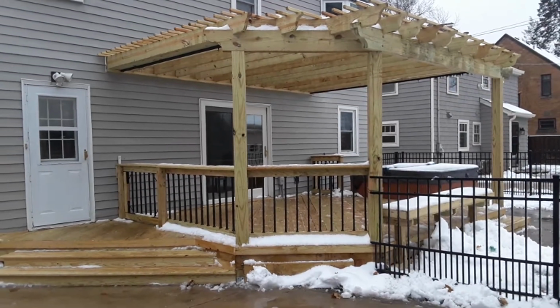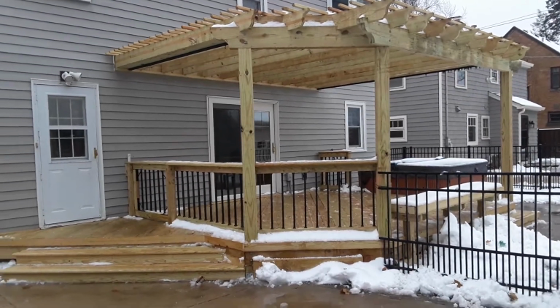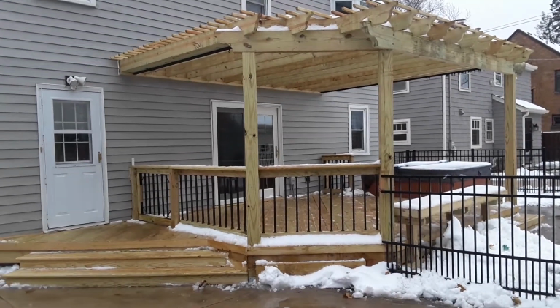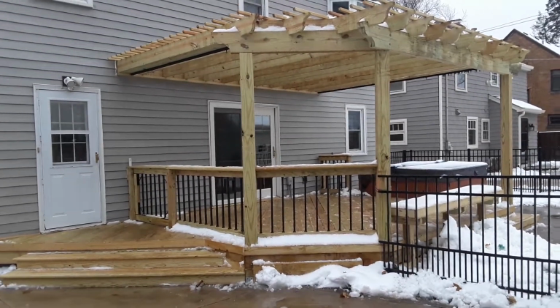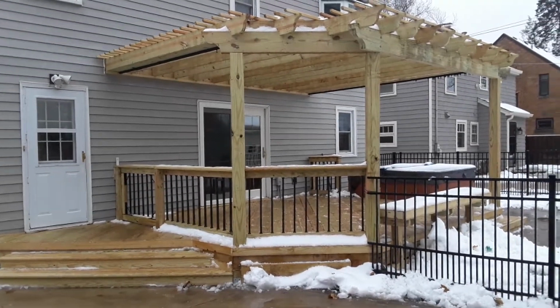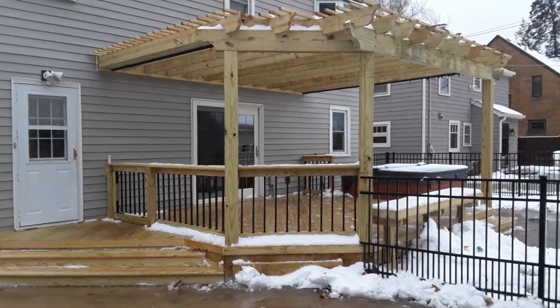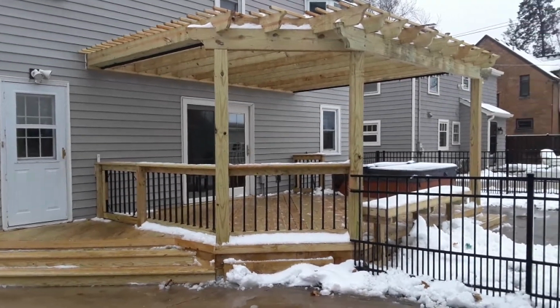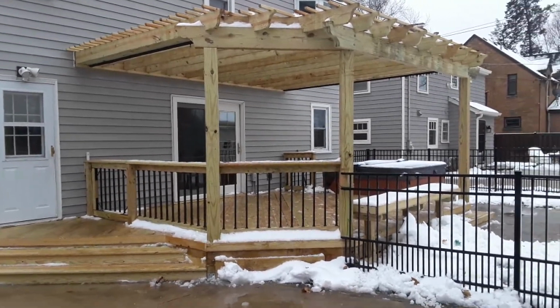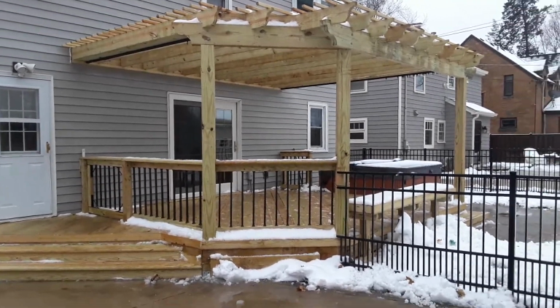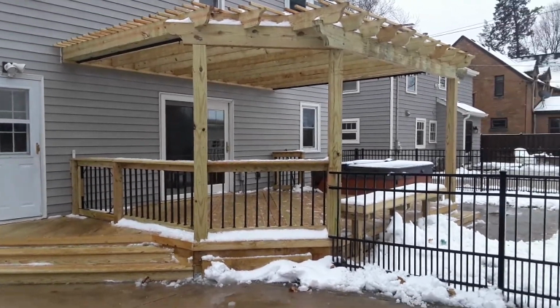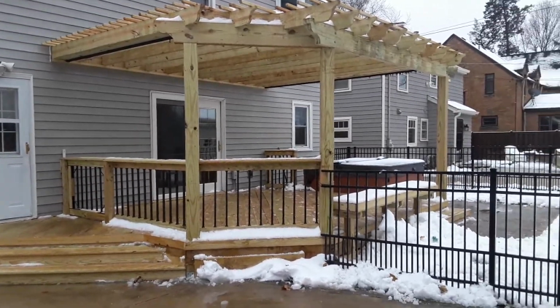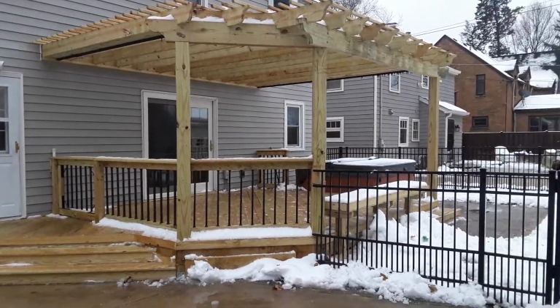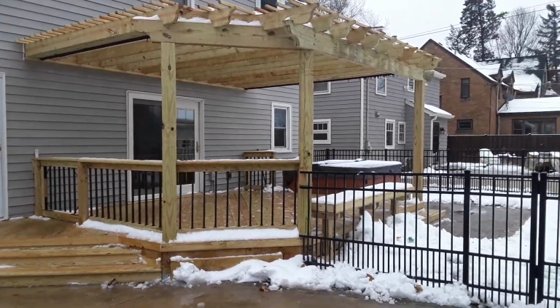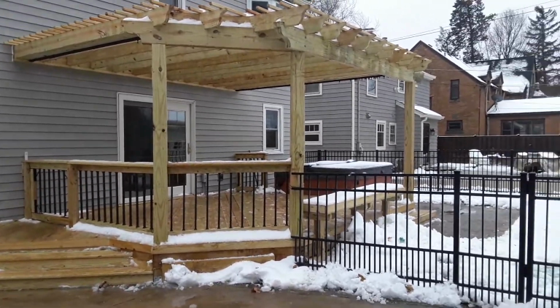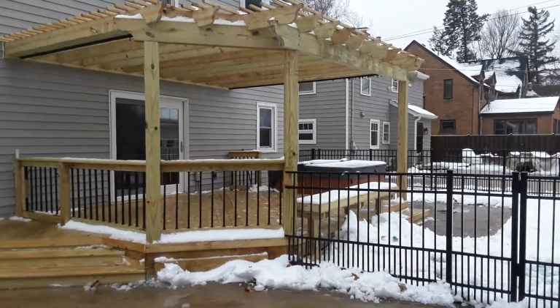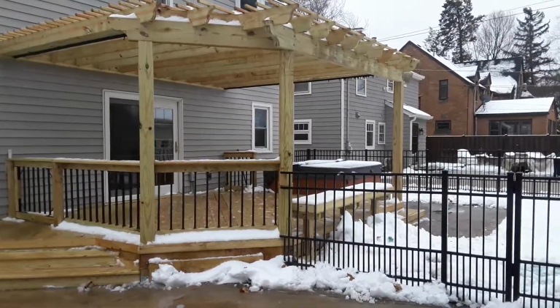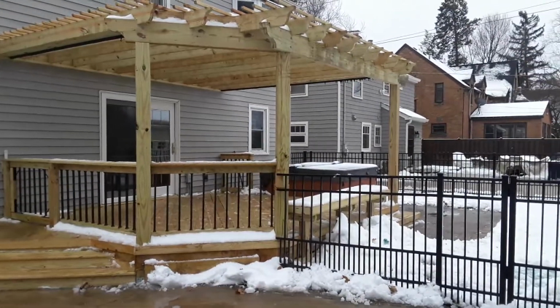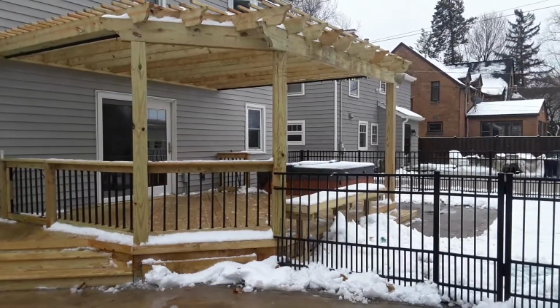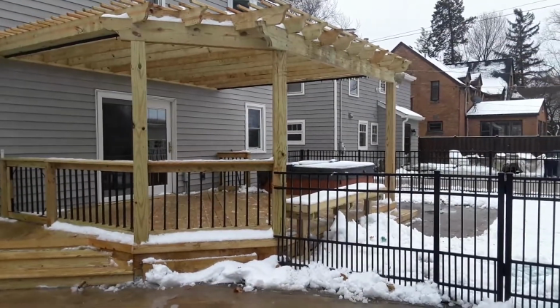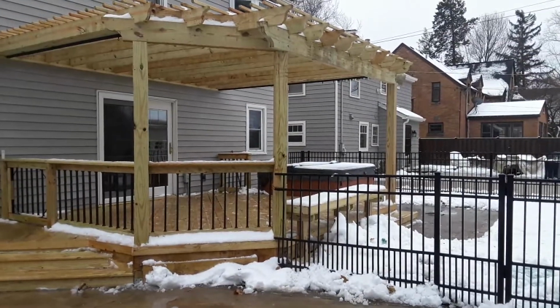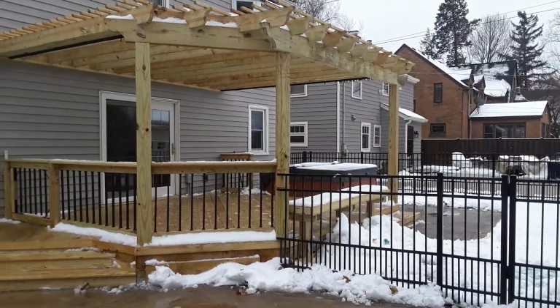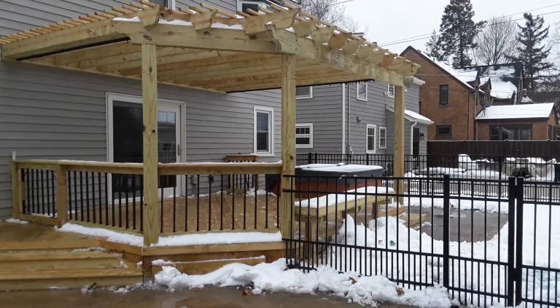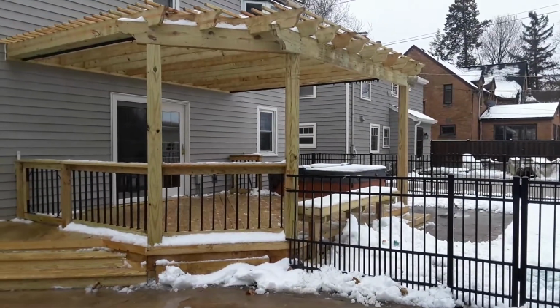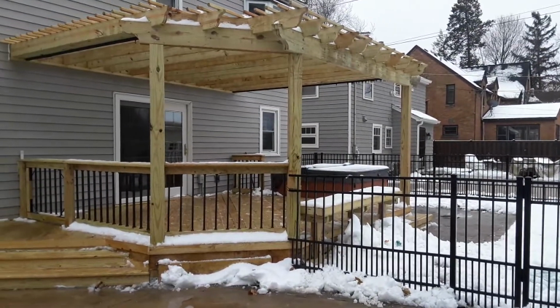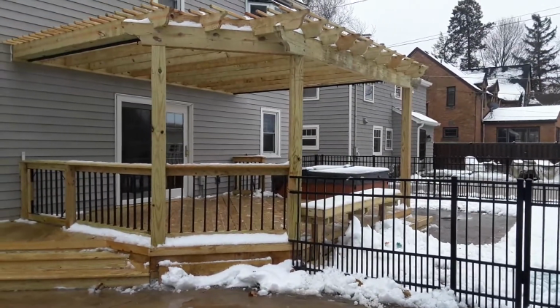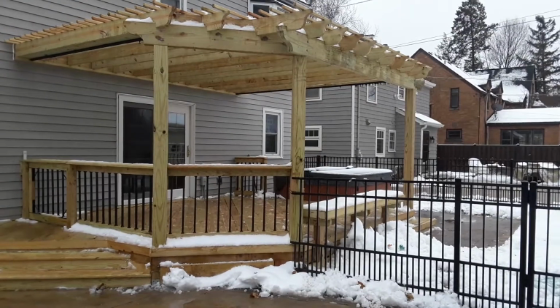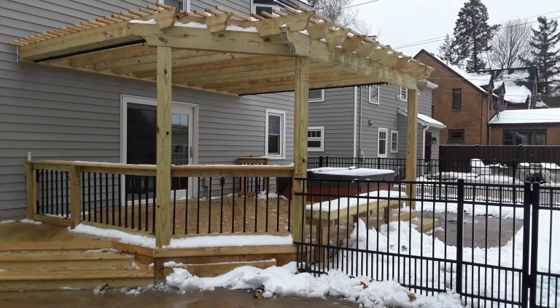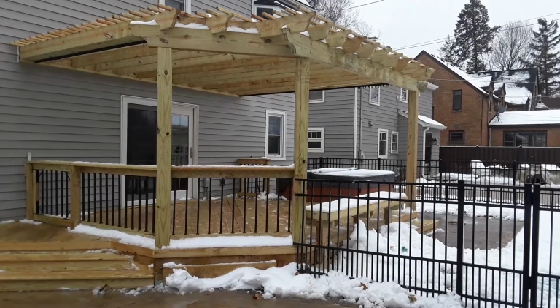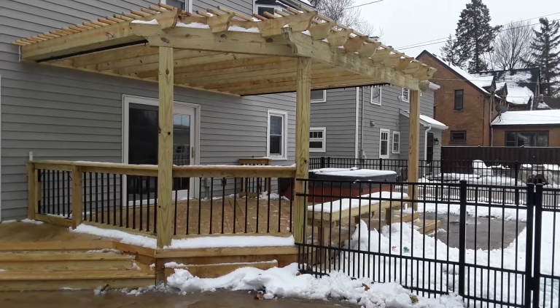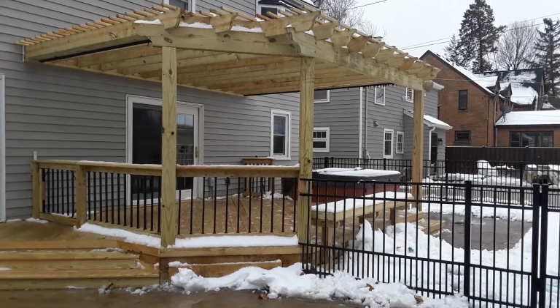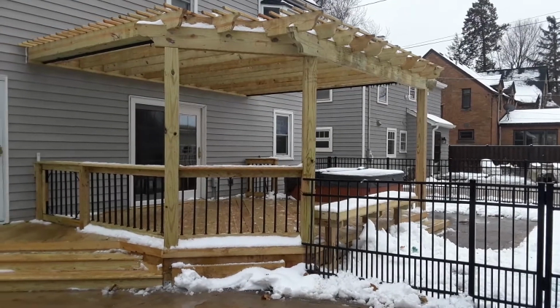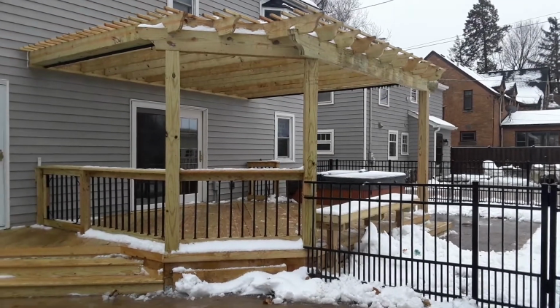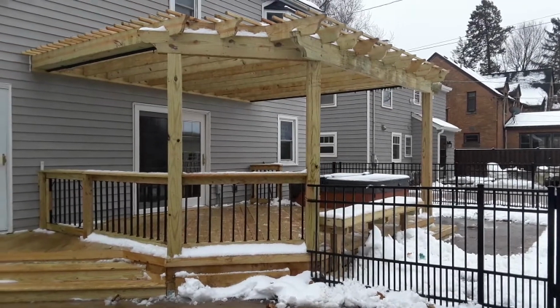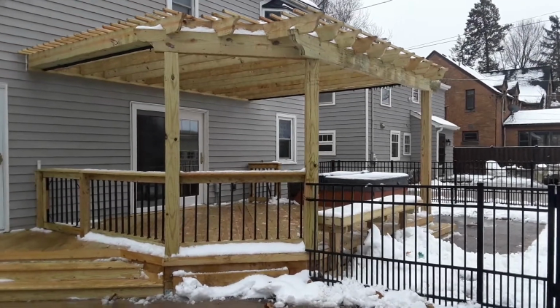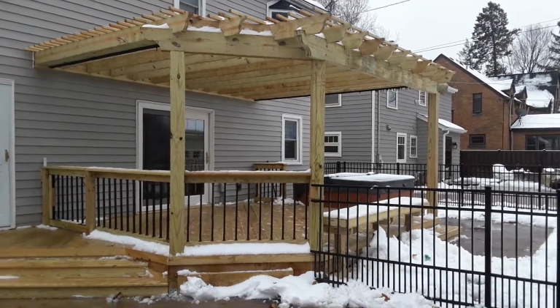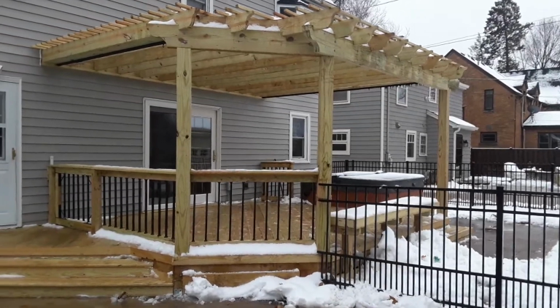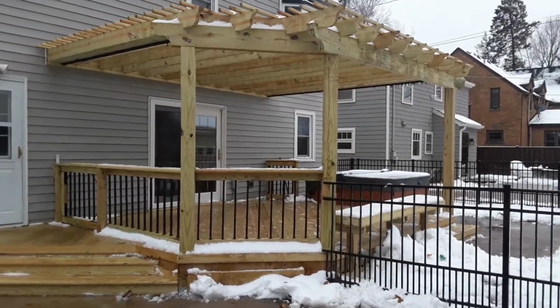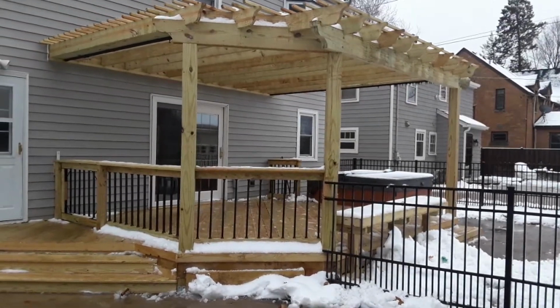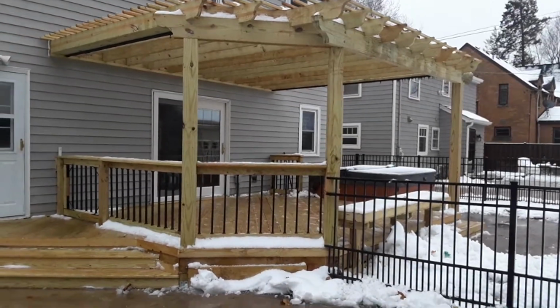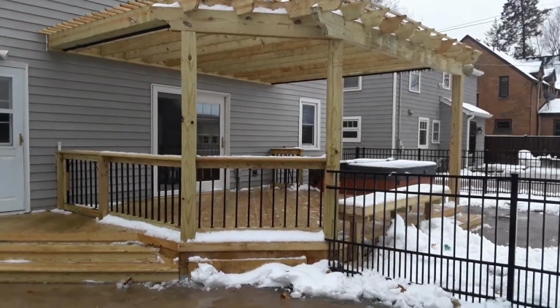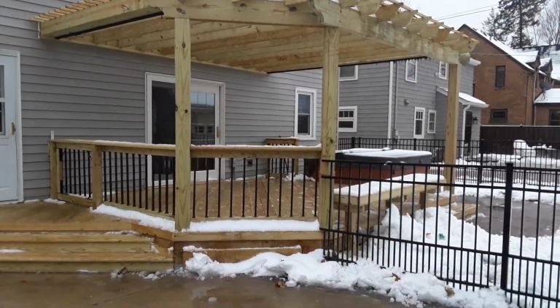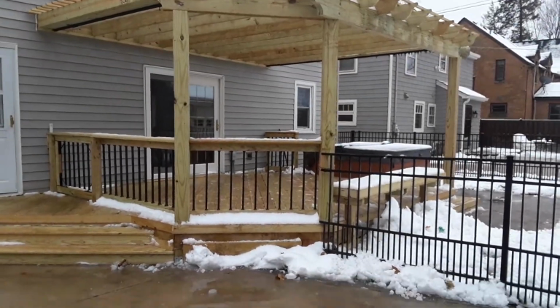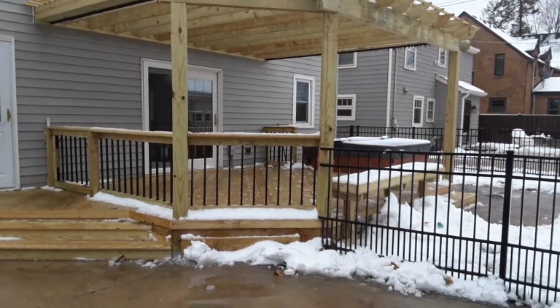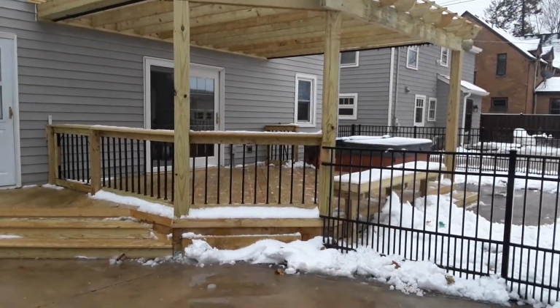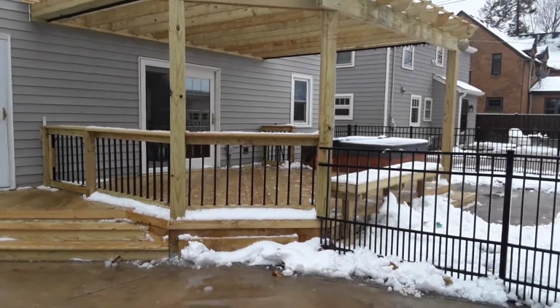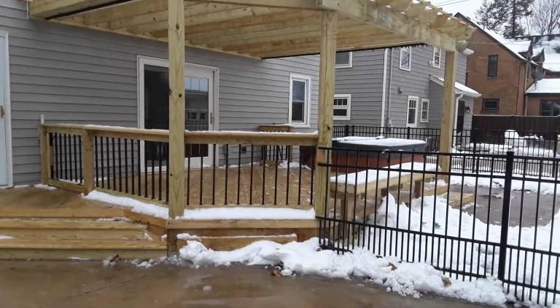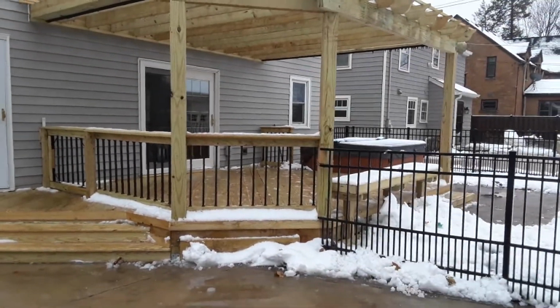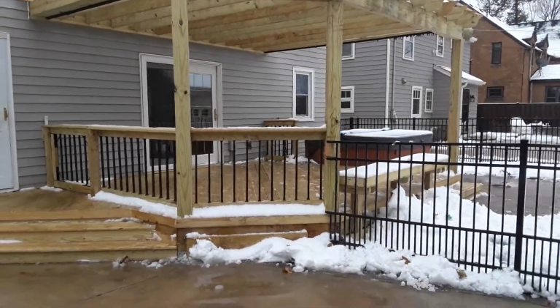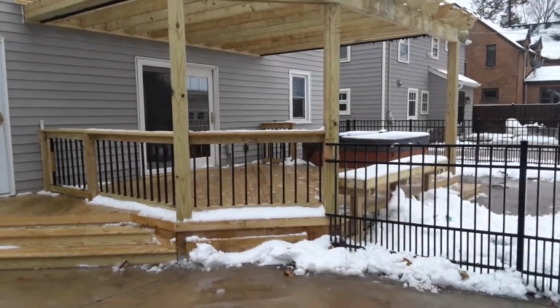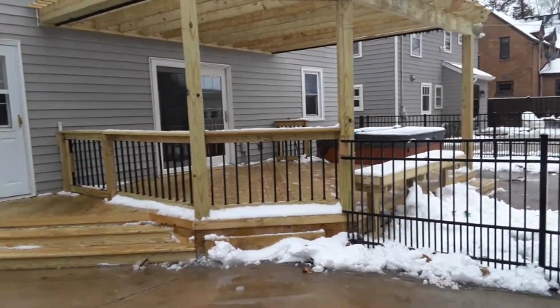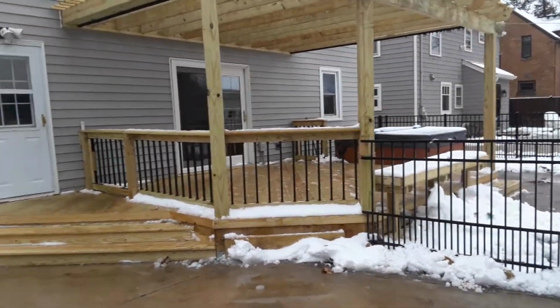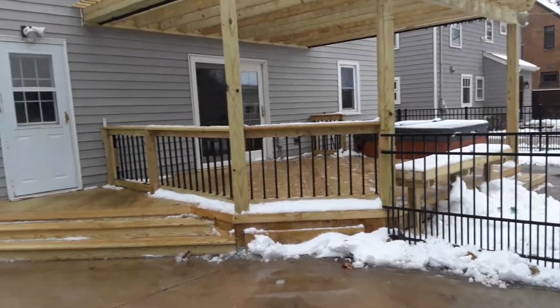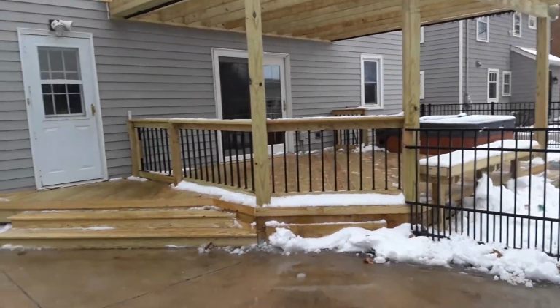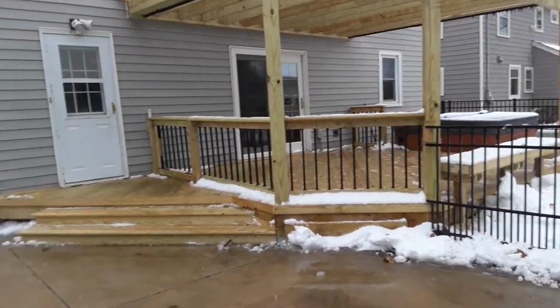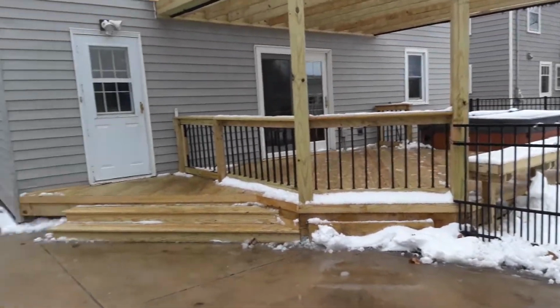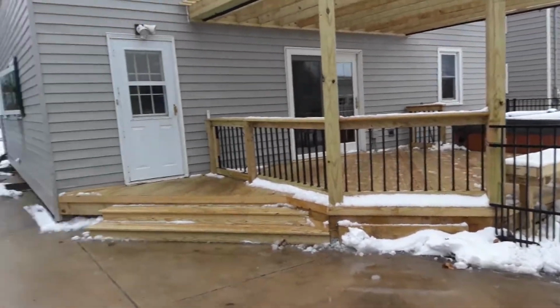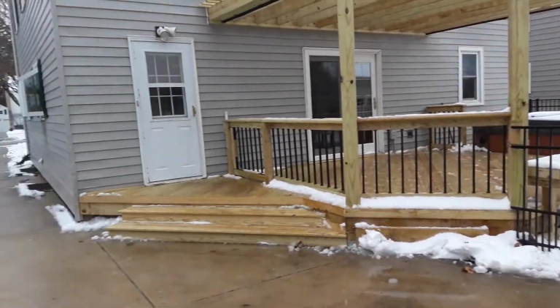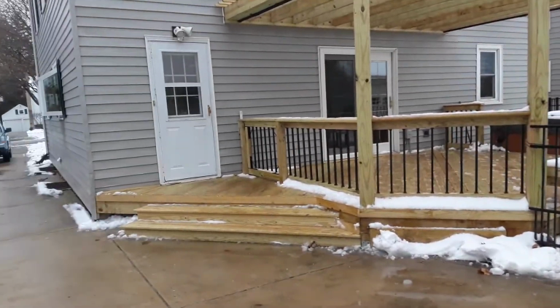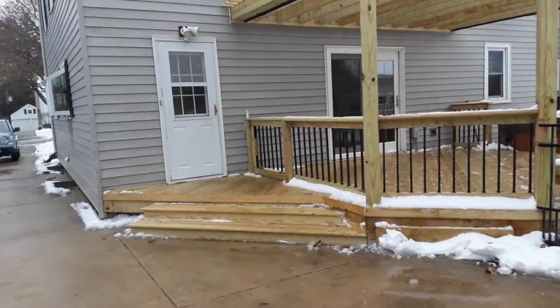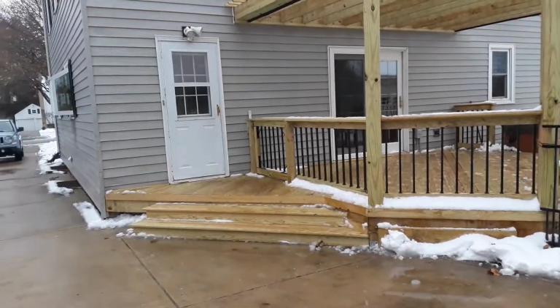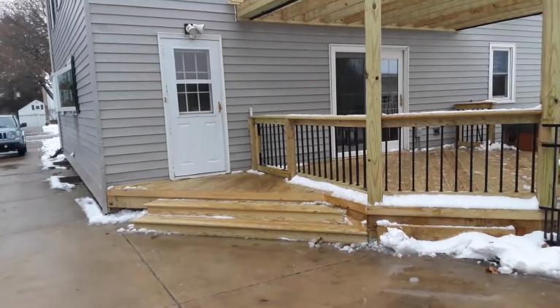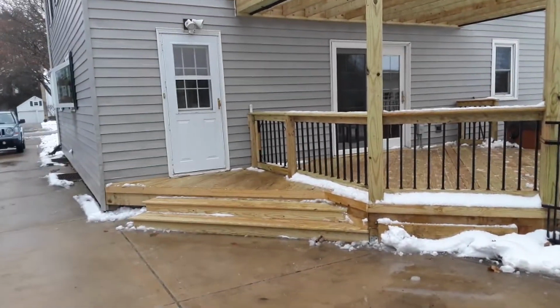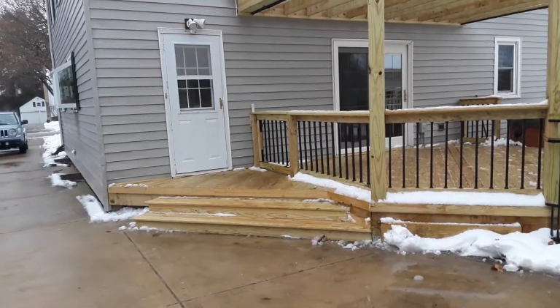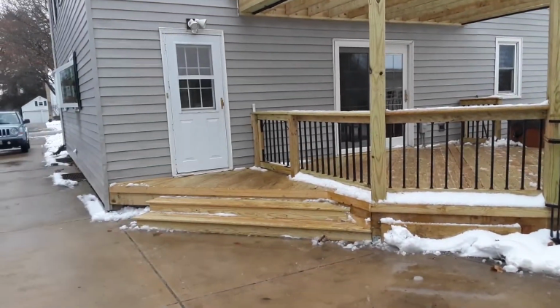Hello, this is Lisa with Arcadec of Chicagoland, and I'm here at a home in Aurora where we've built a pressure-treated pine deck and a pergola.